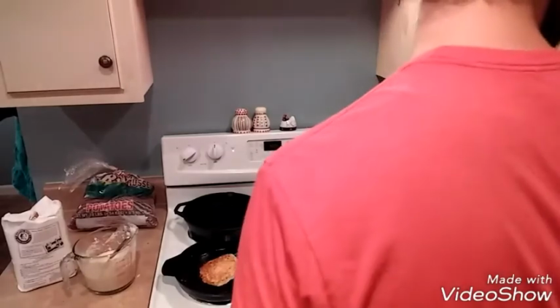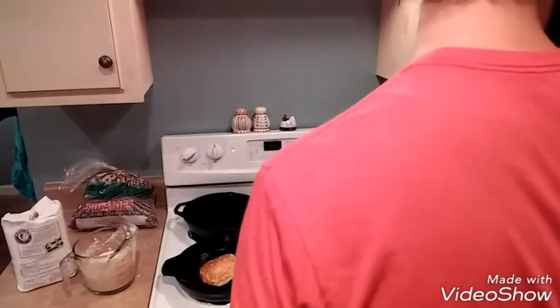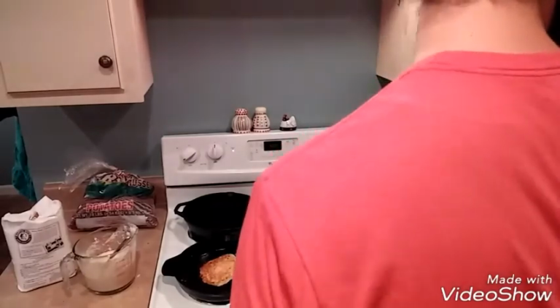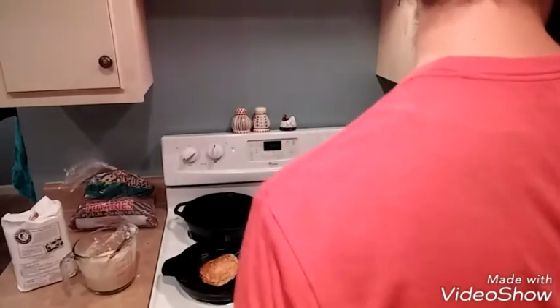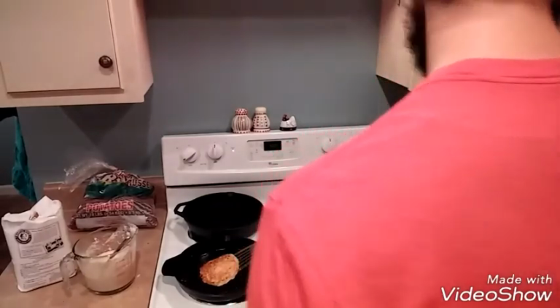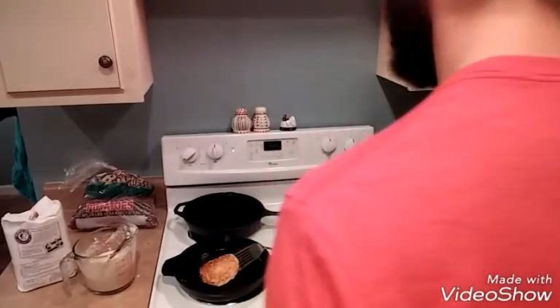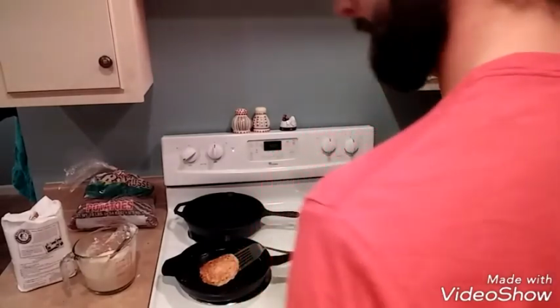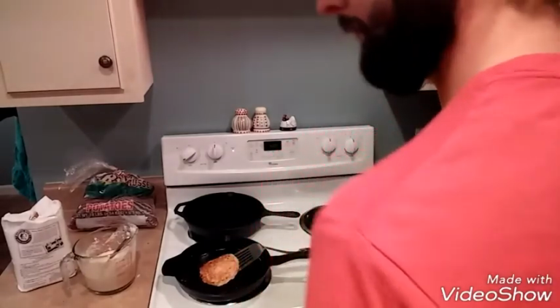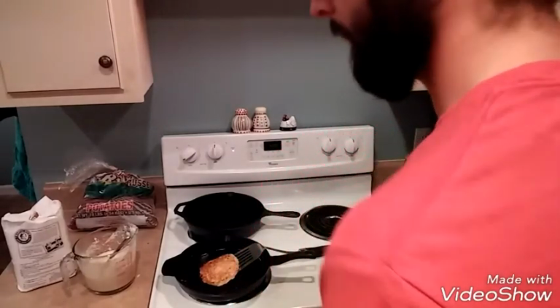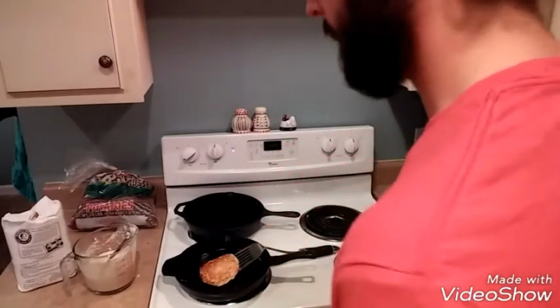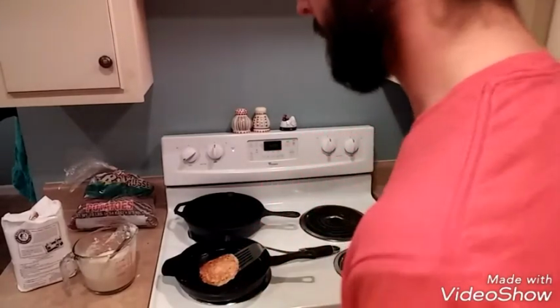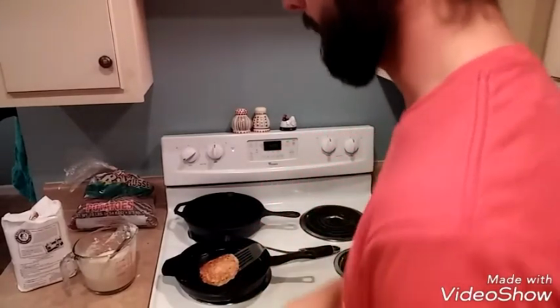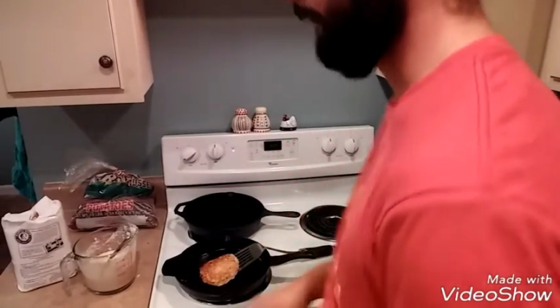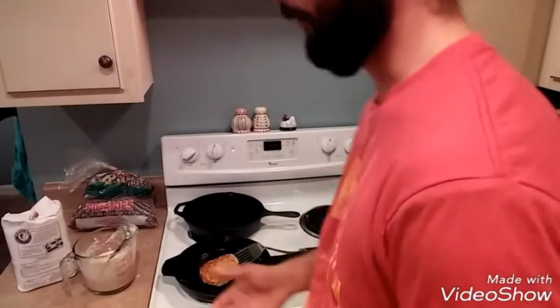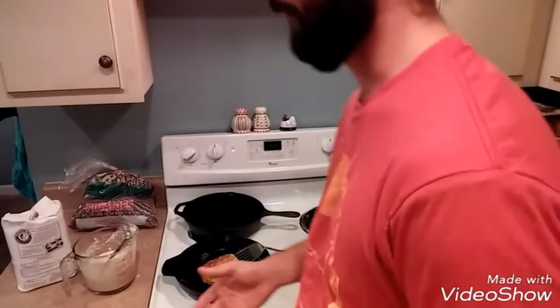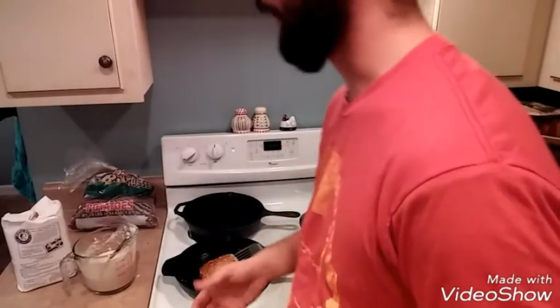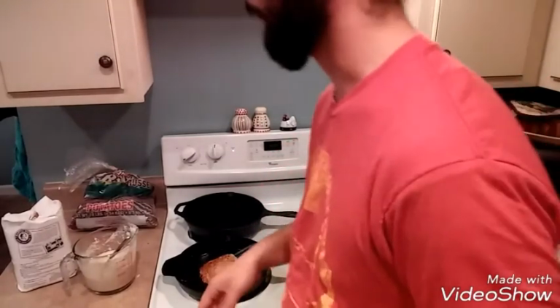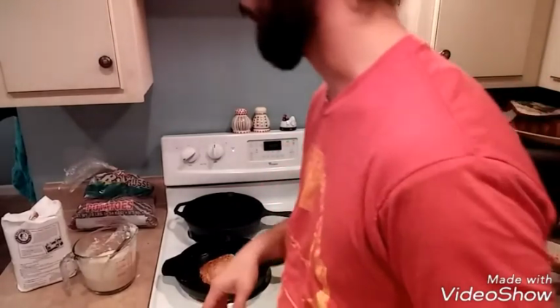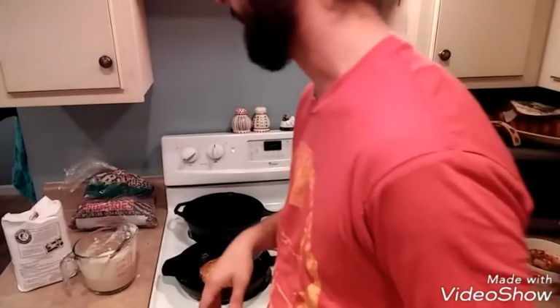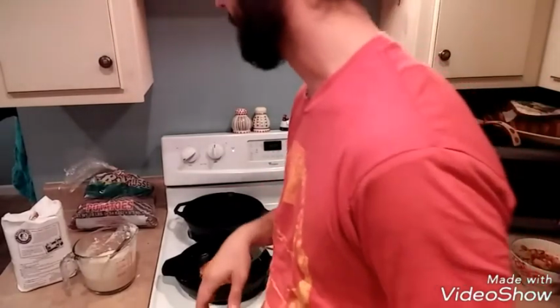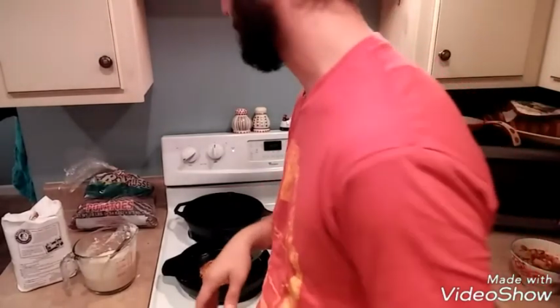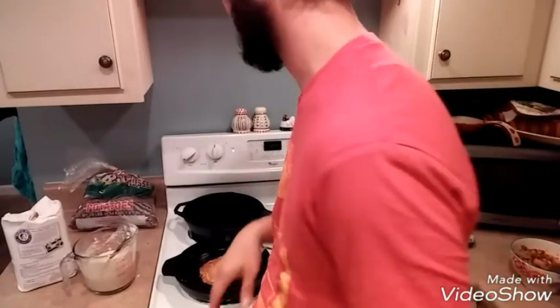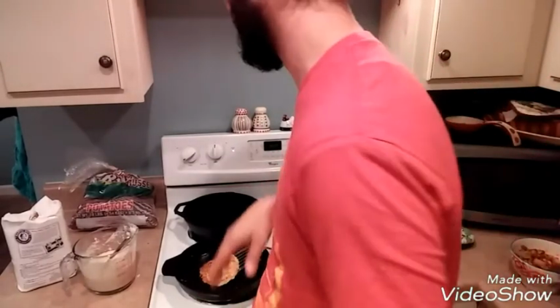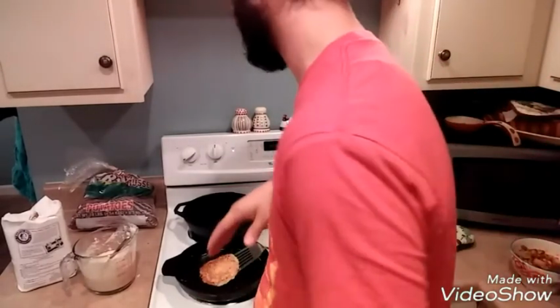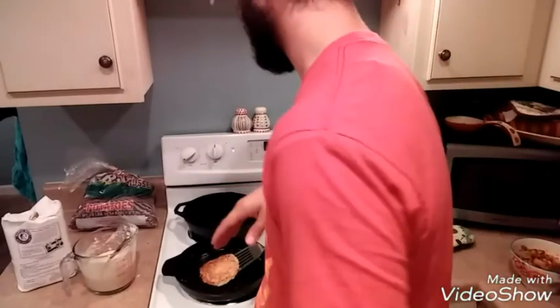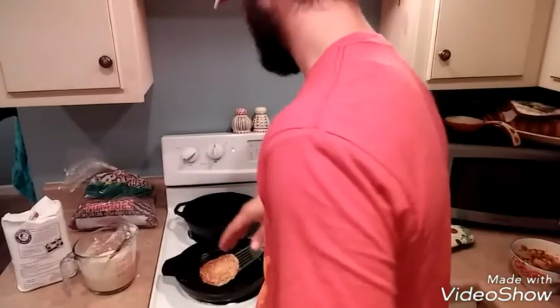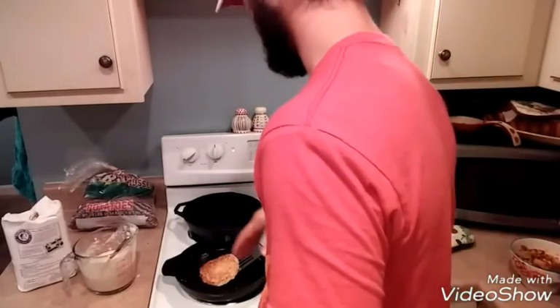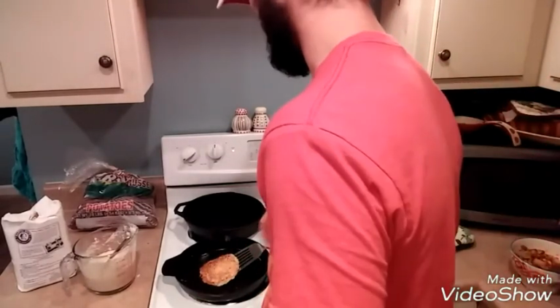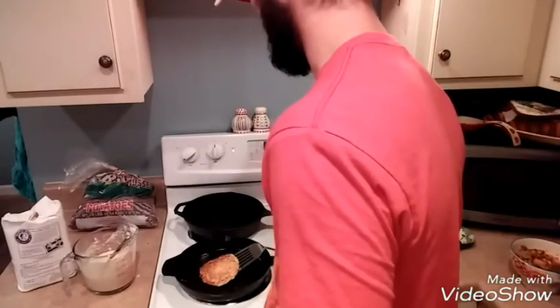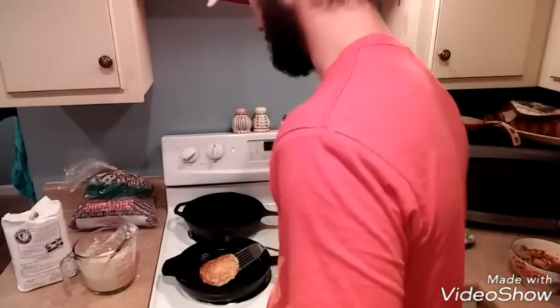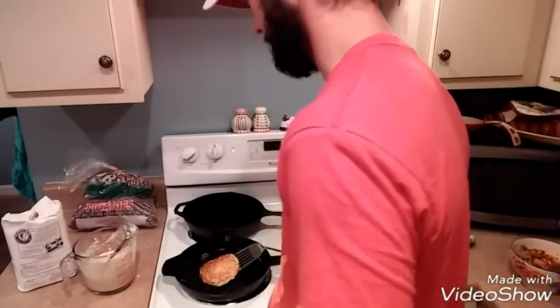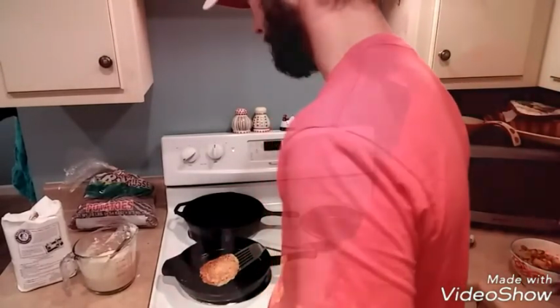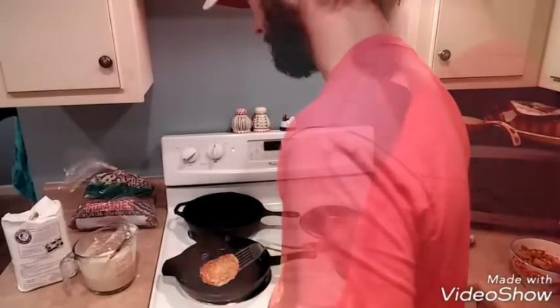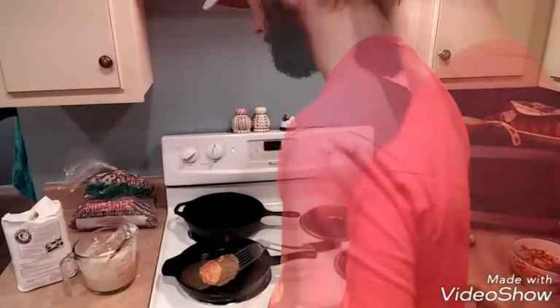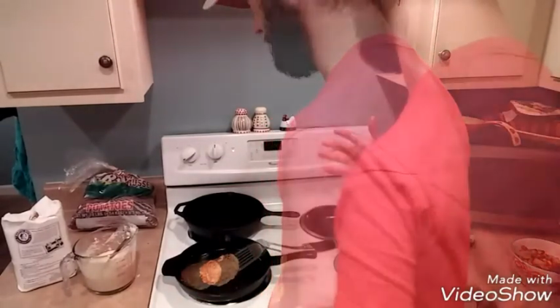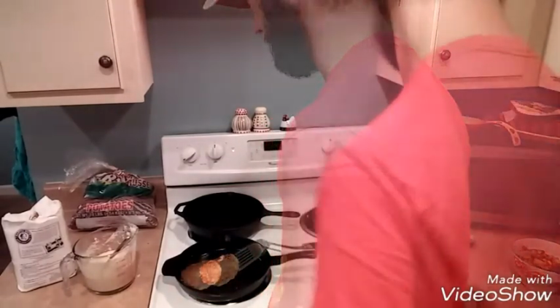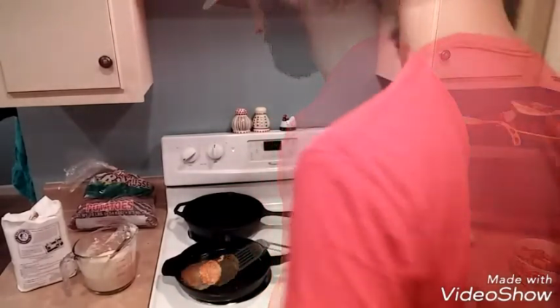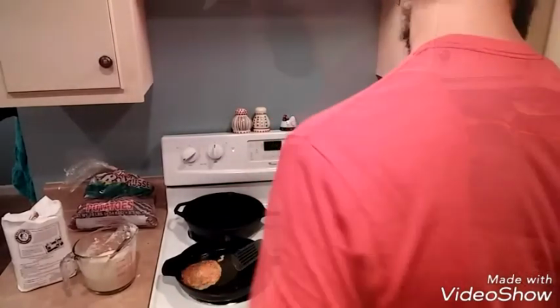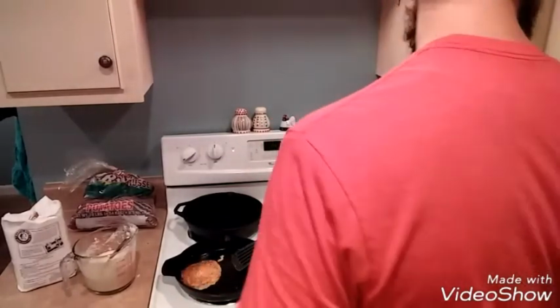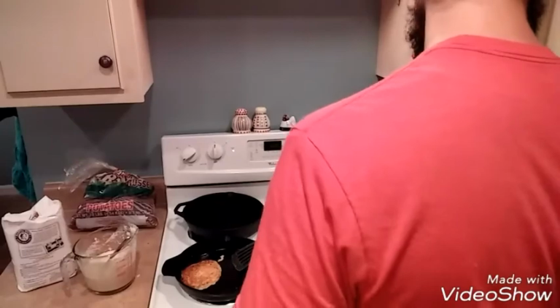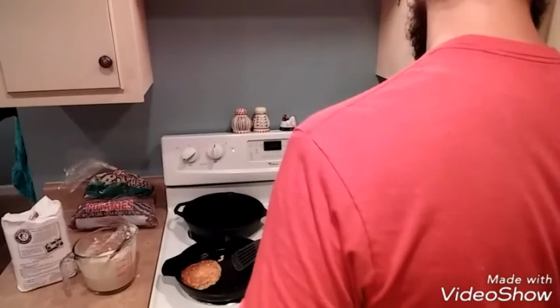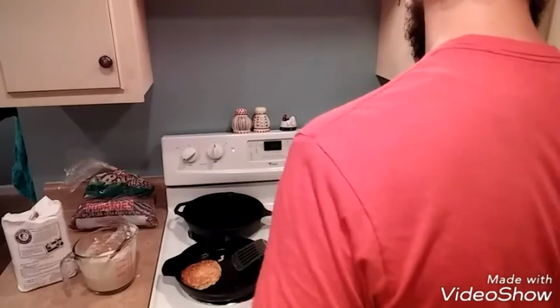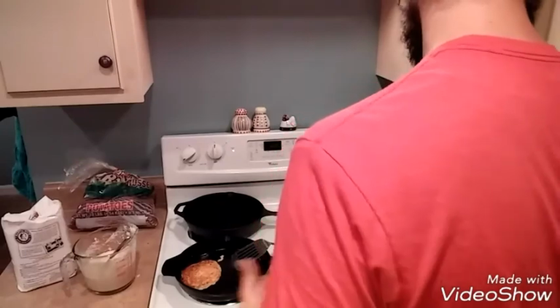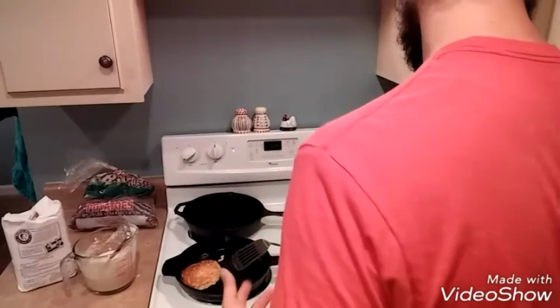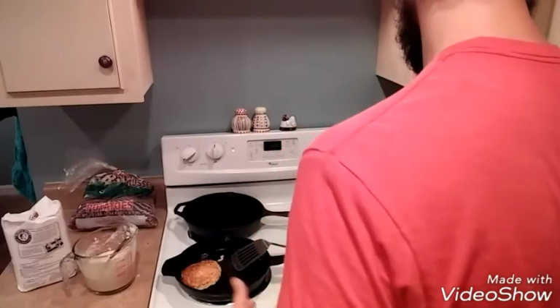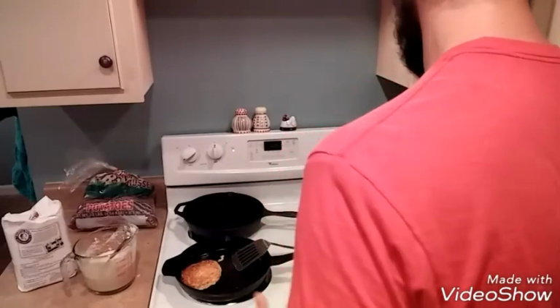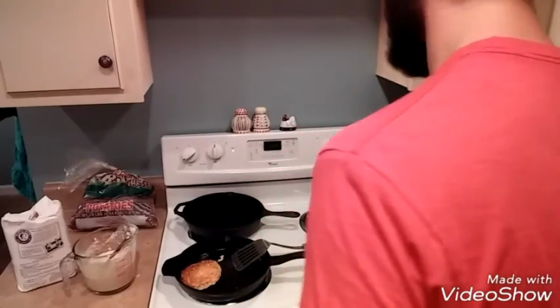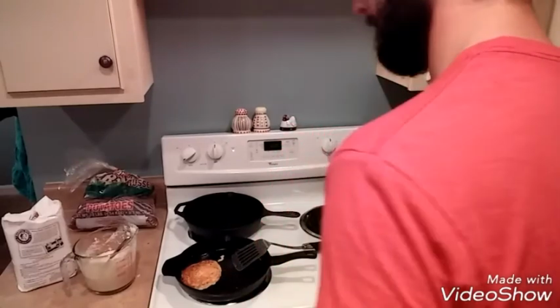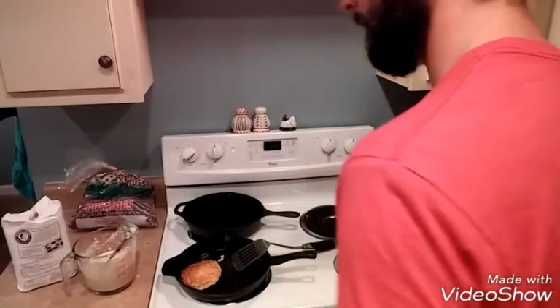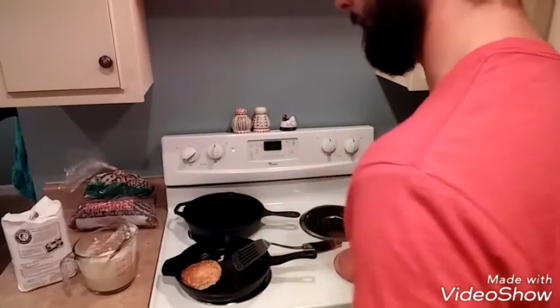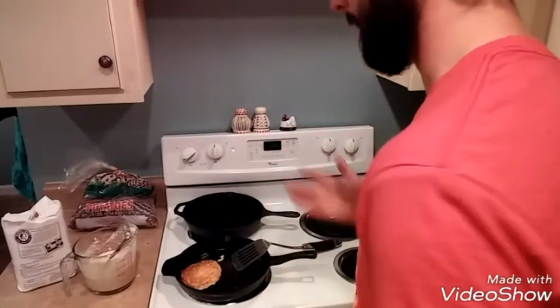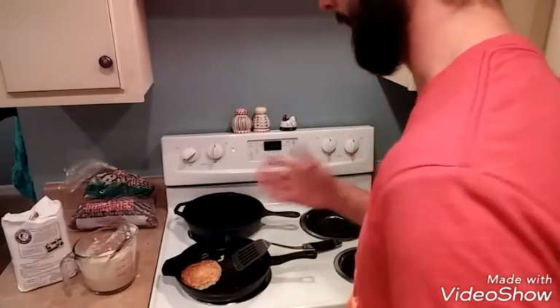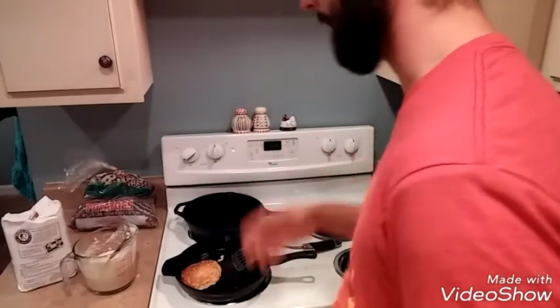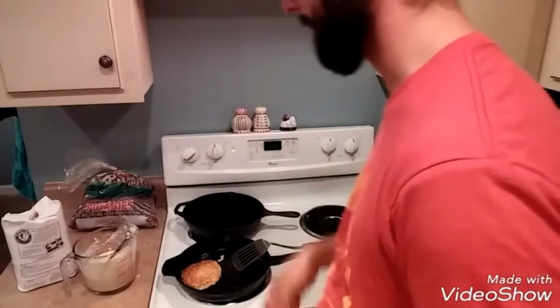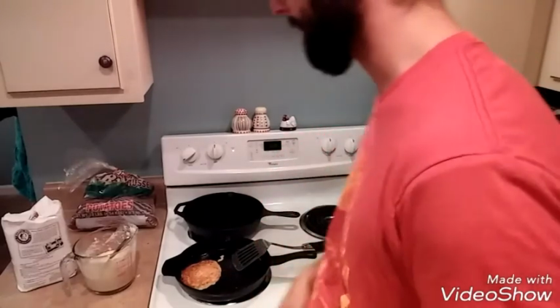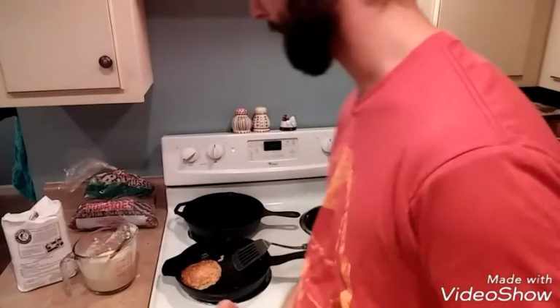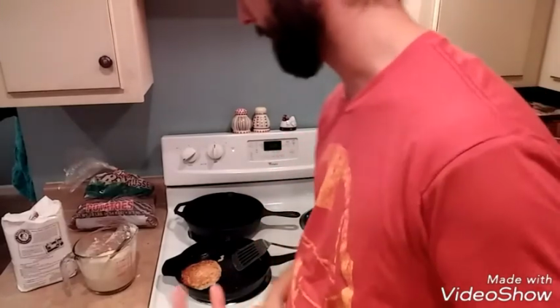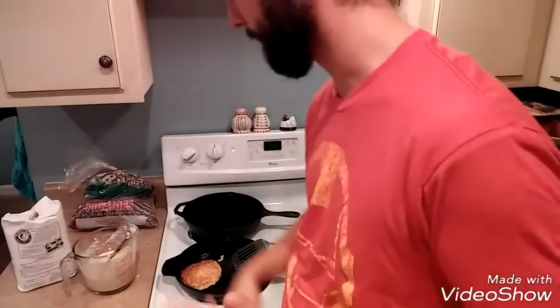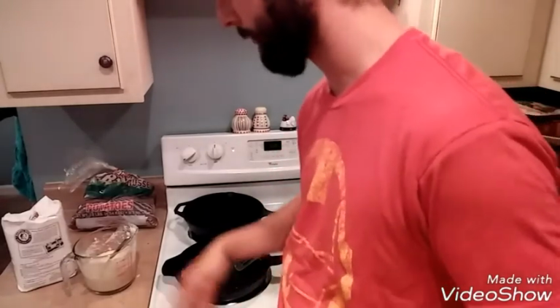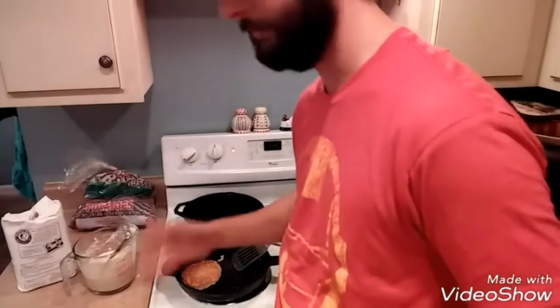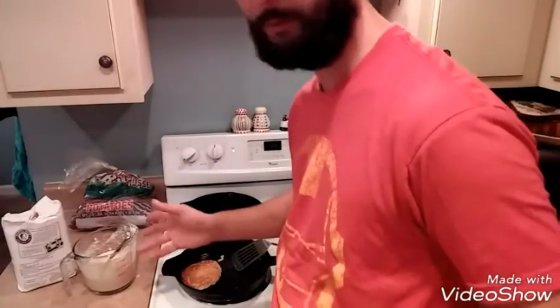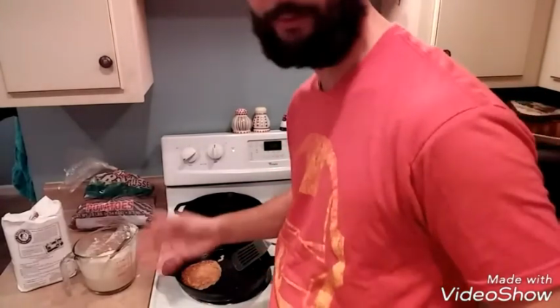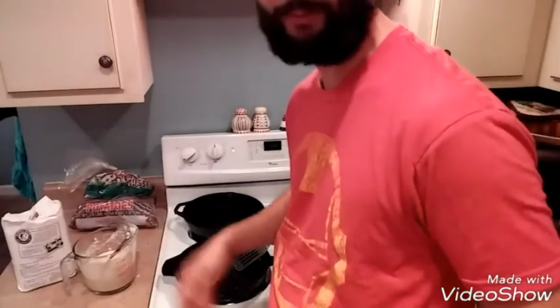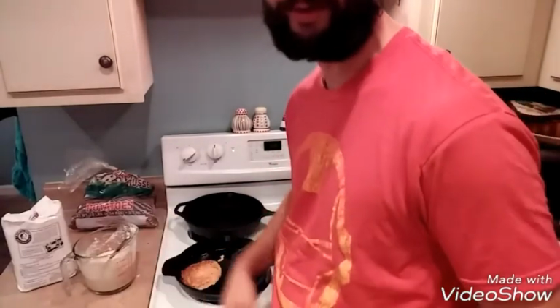I've also got half a chicken left, cornbread, and a whole bag of cornmeal I can still use. All in all, super cheap — you could eat on this for four or five days. It's soup, potatoes, vegetables, and cornbread.